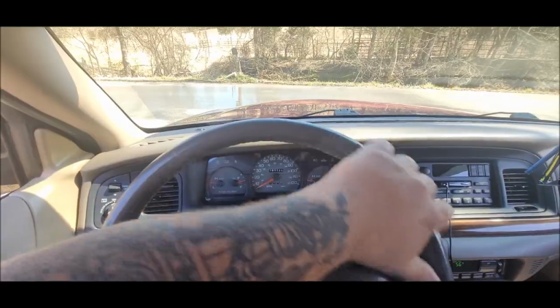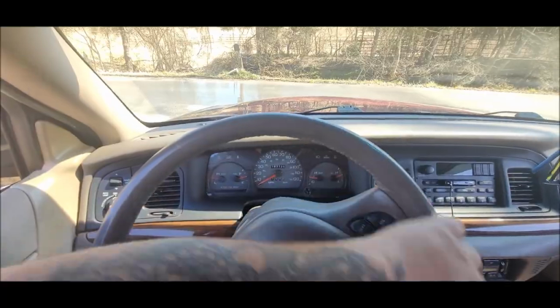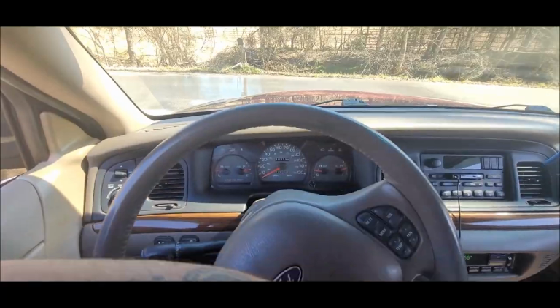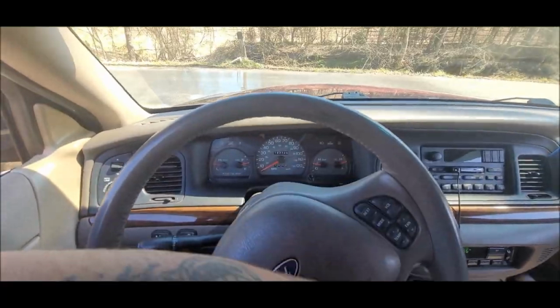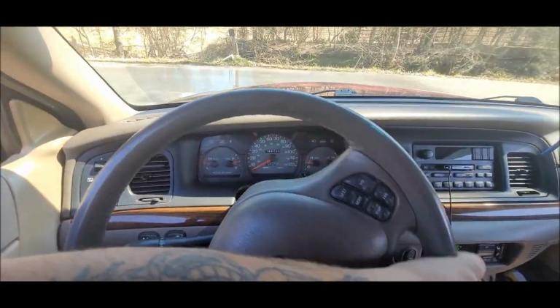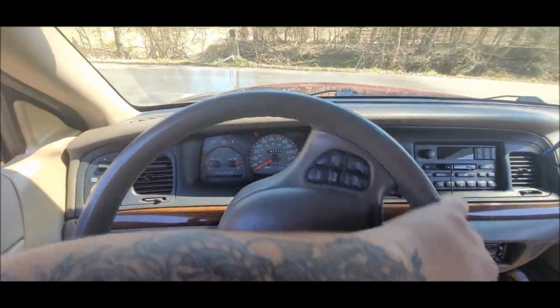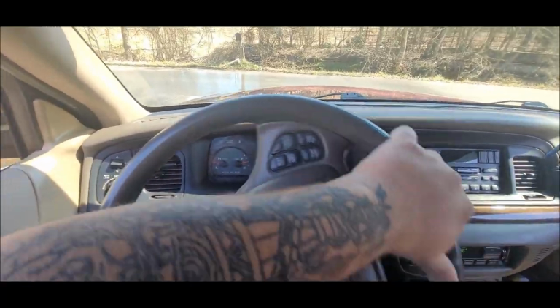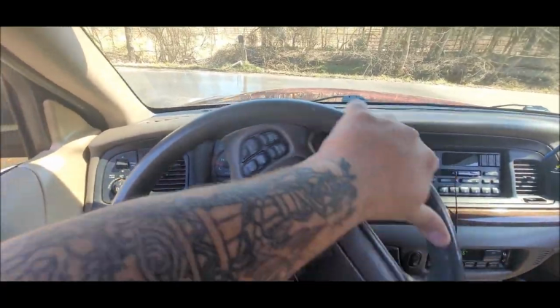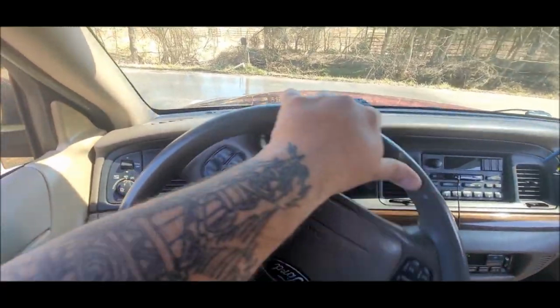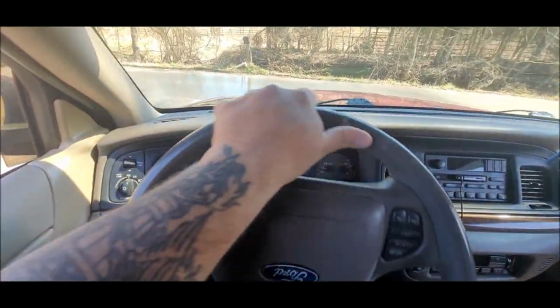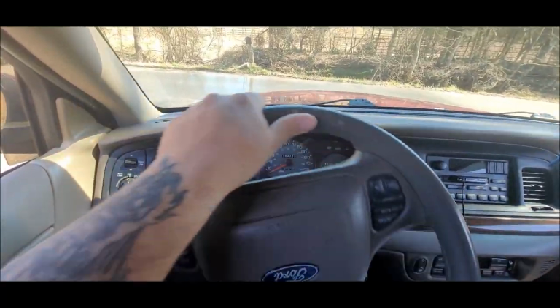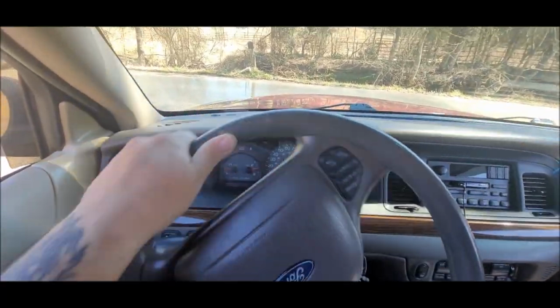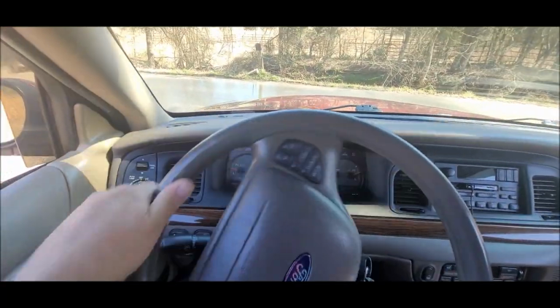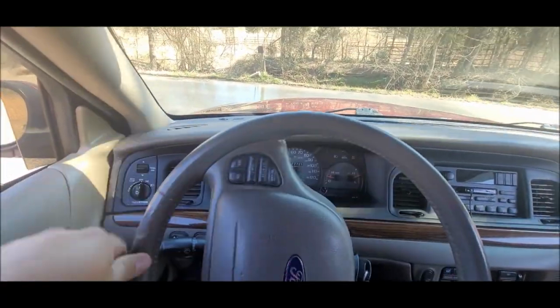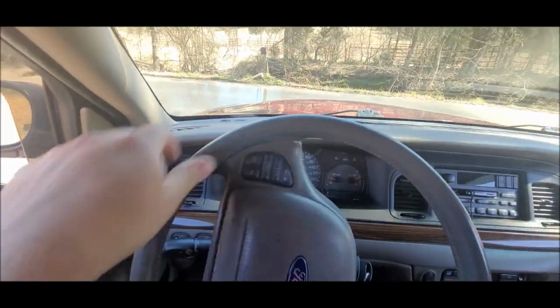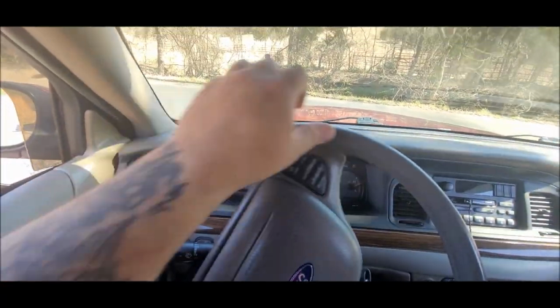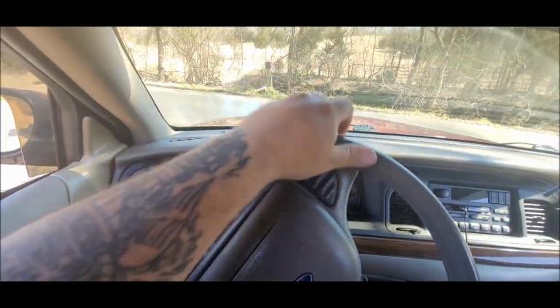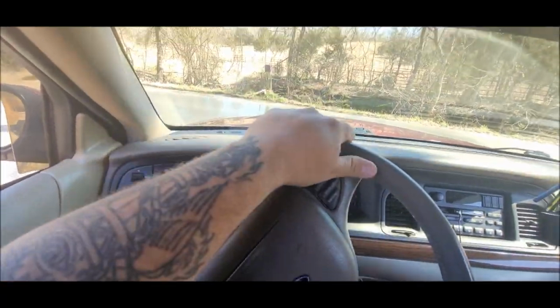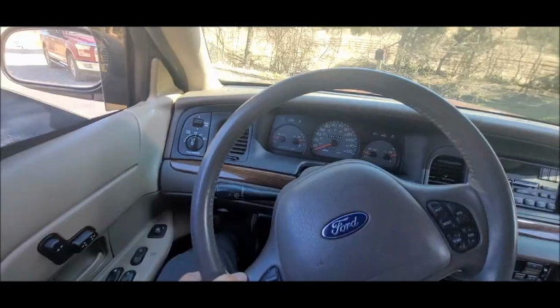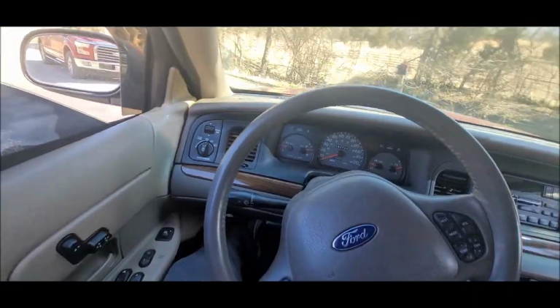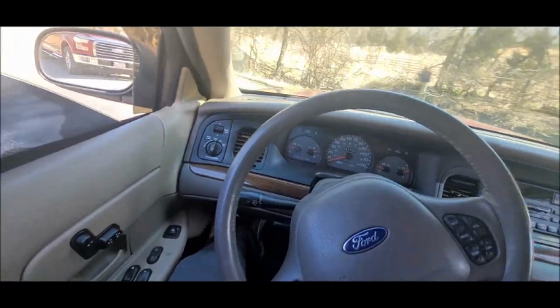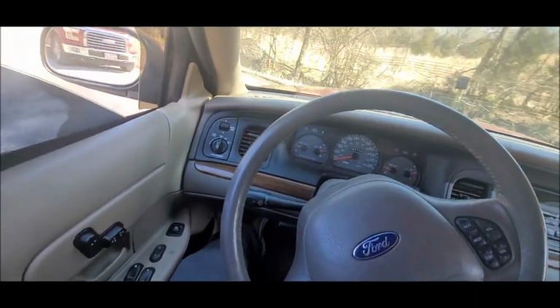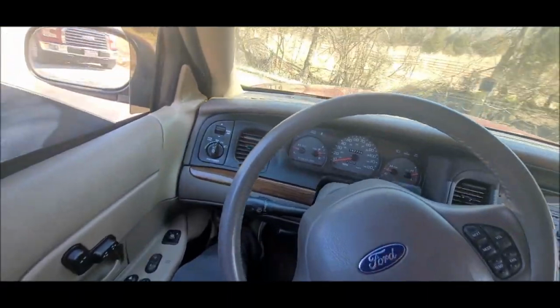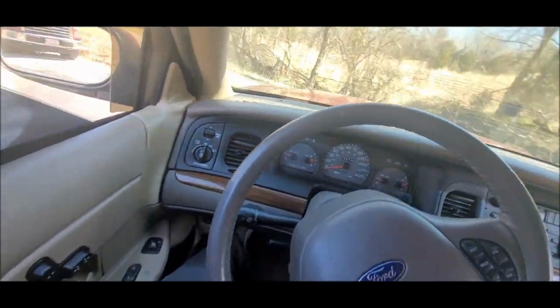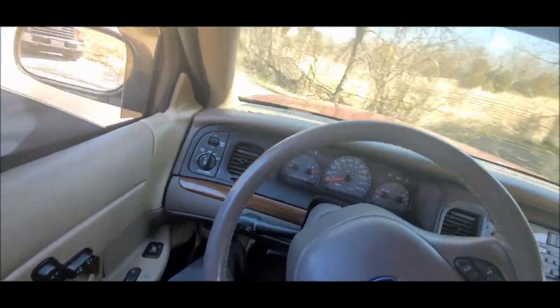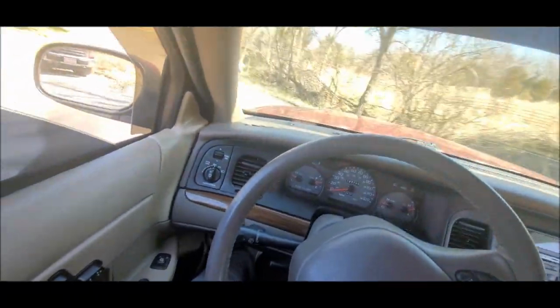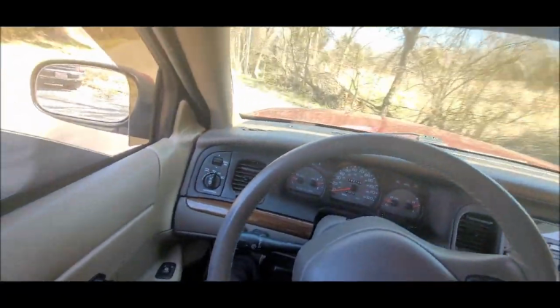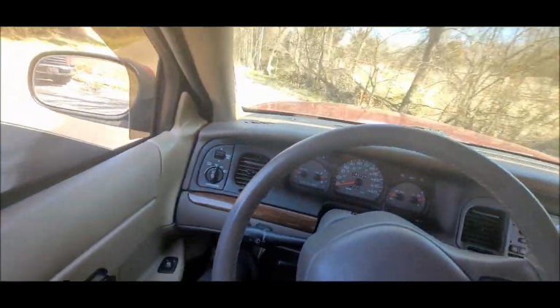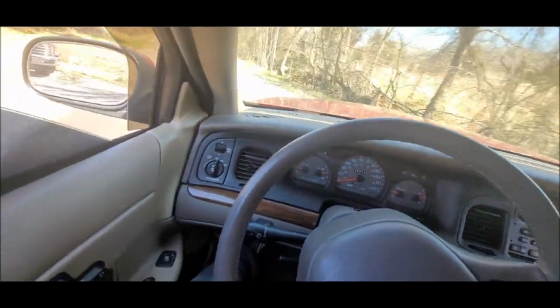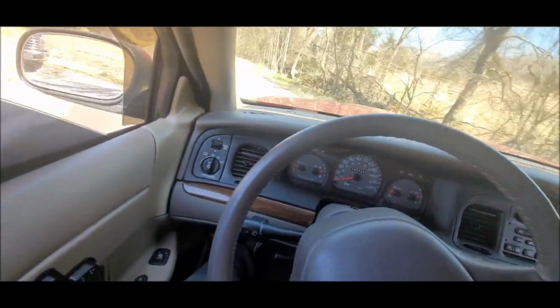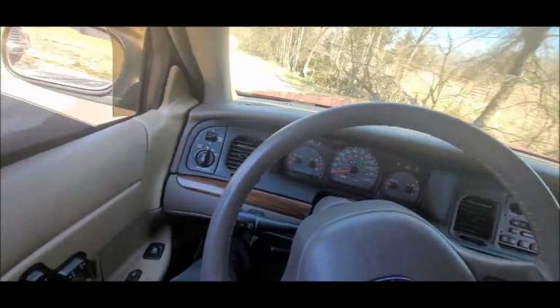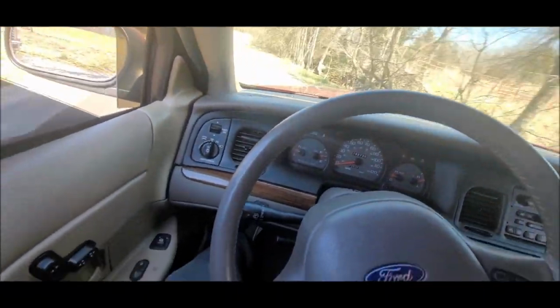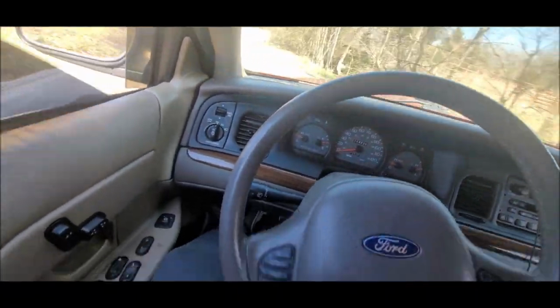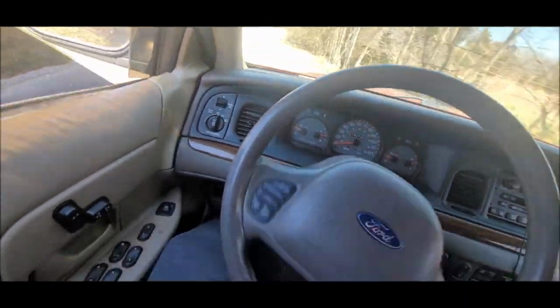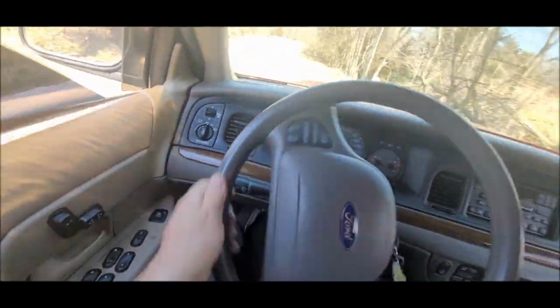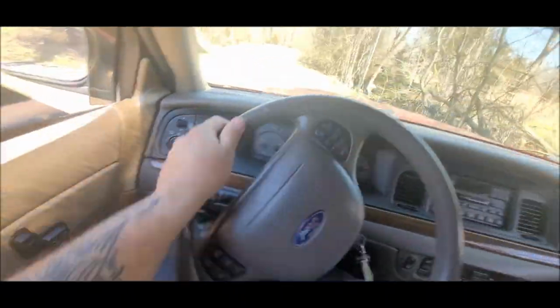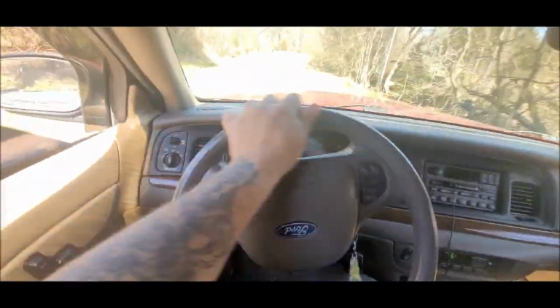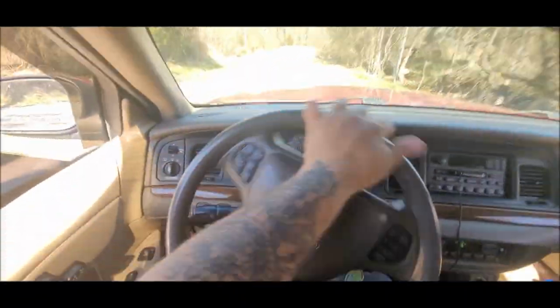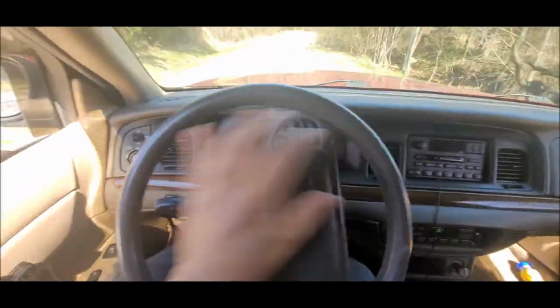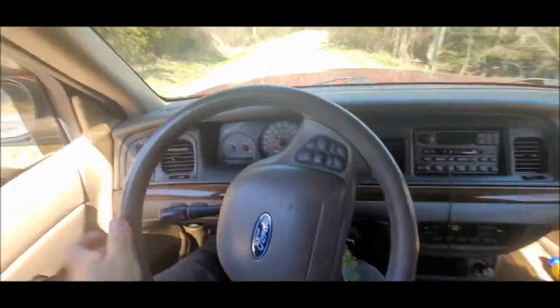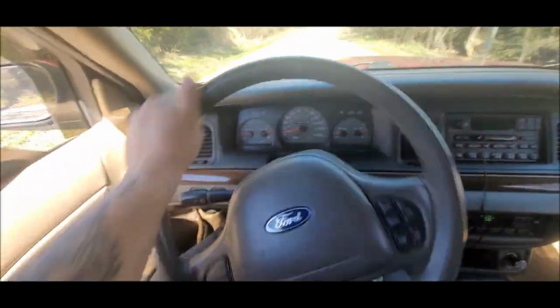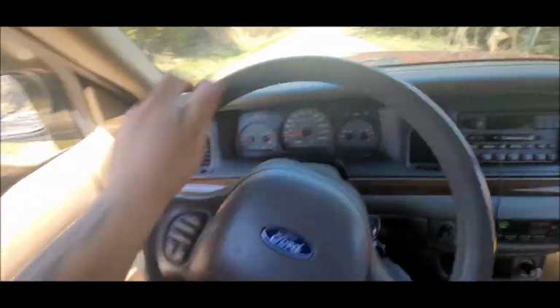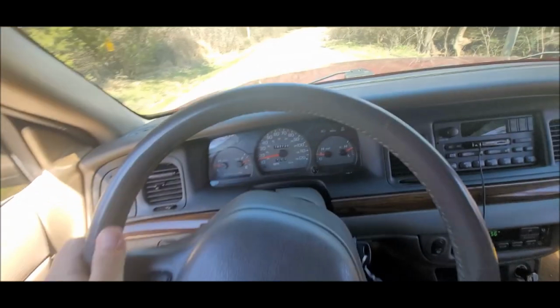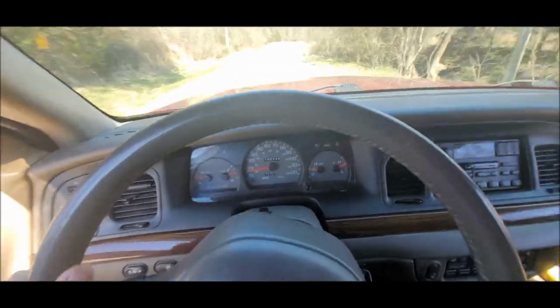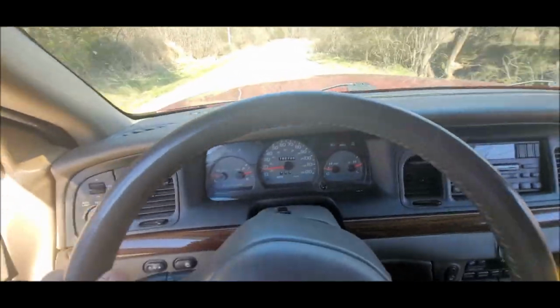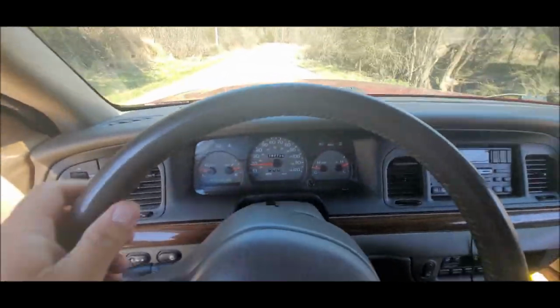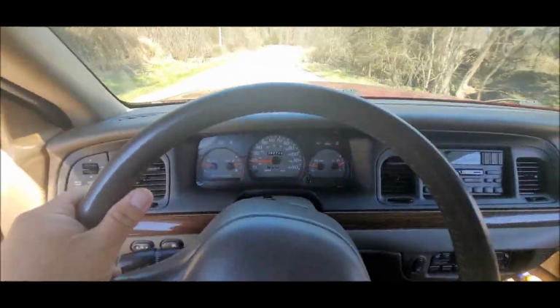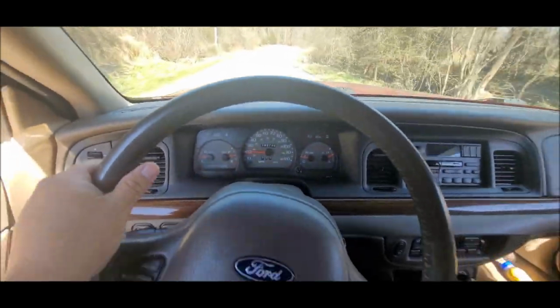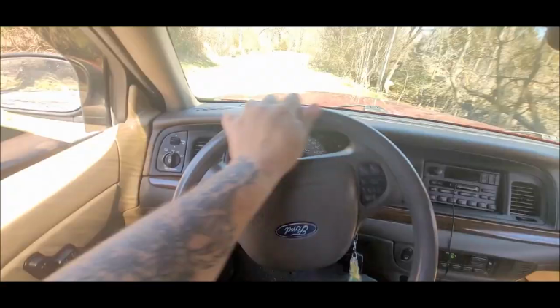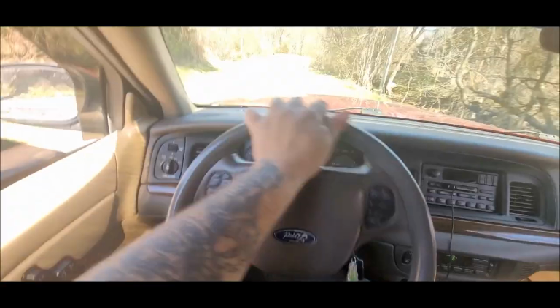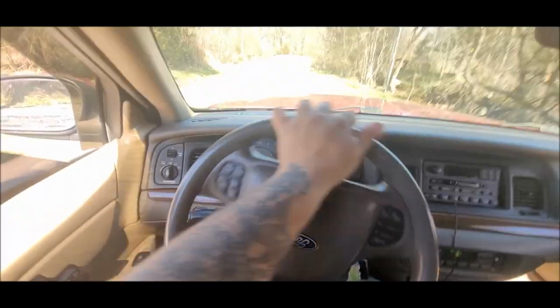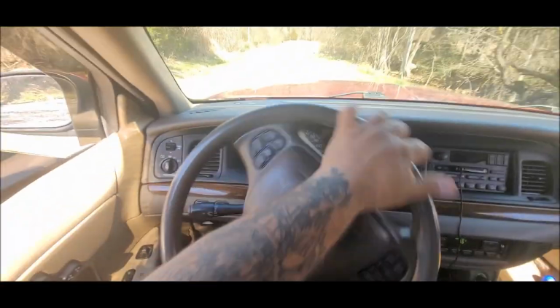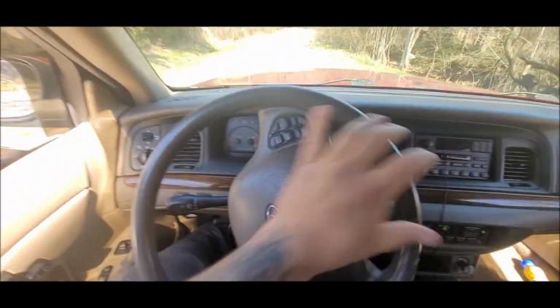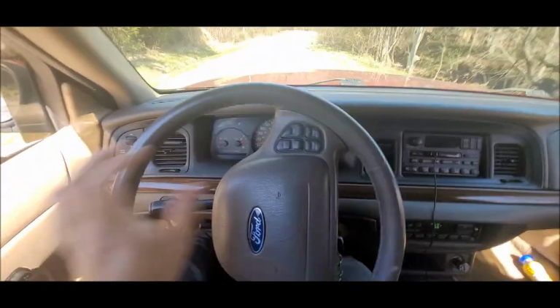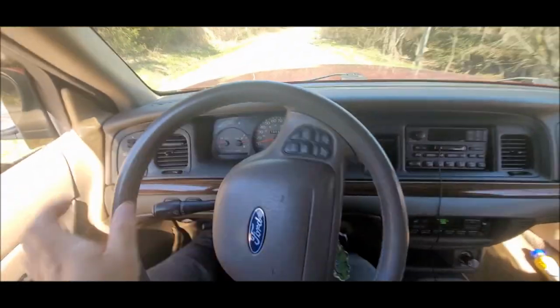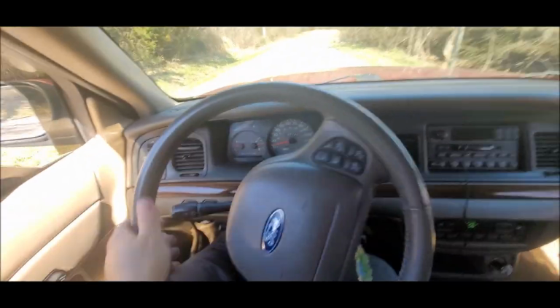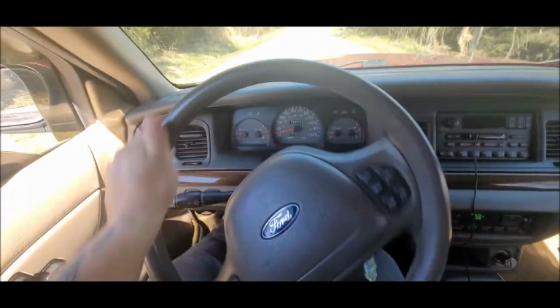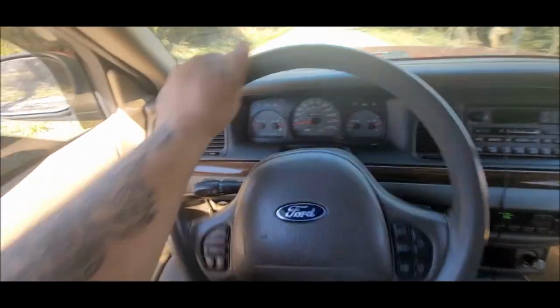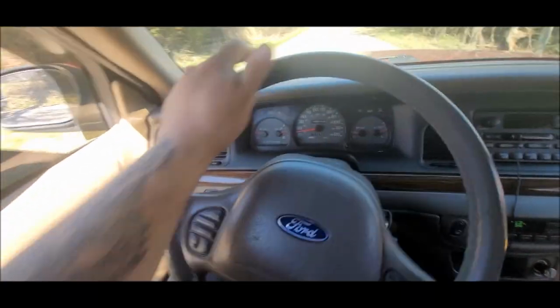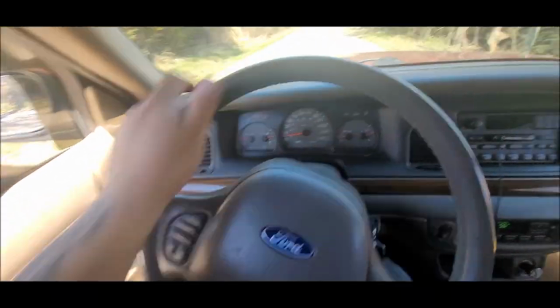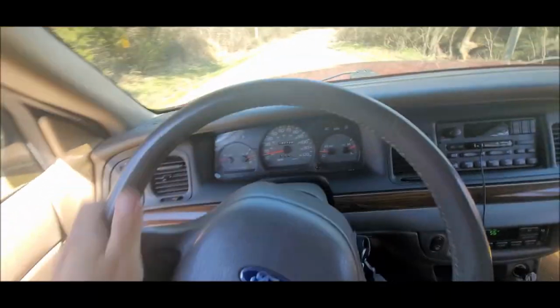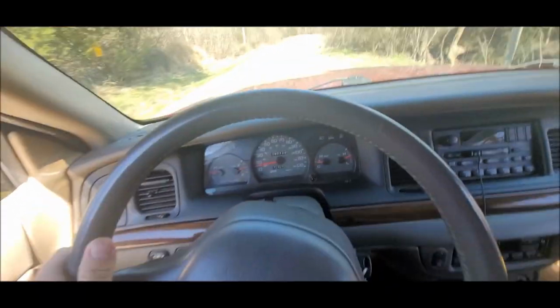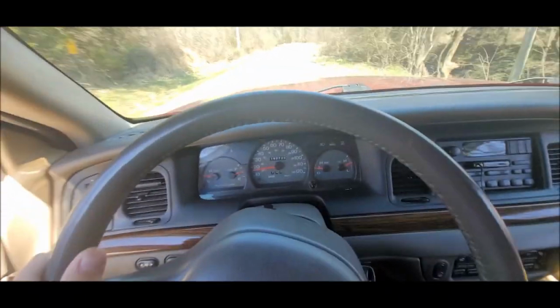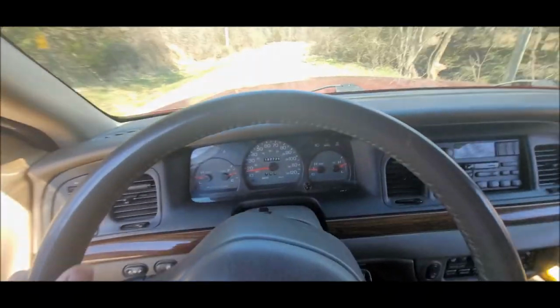We got to send it a little bit. Let's see what happens. Oh! Whoa-ho-ho! OH! OH MY GOD!